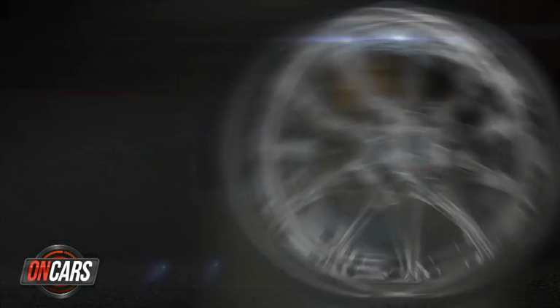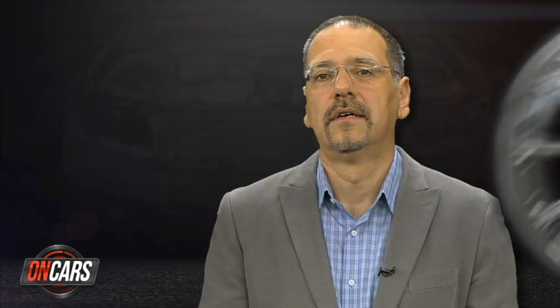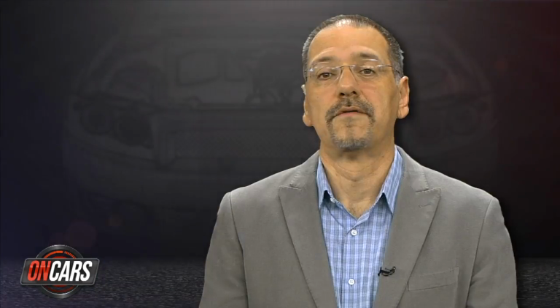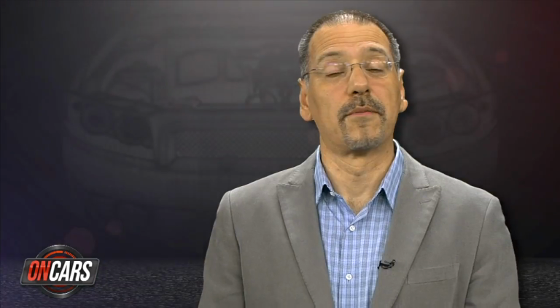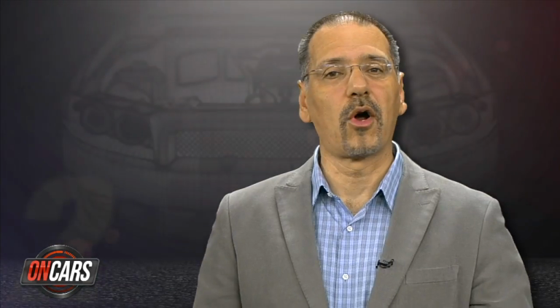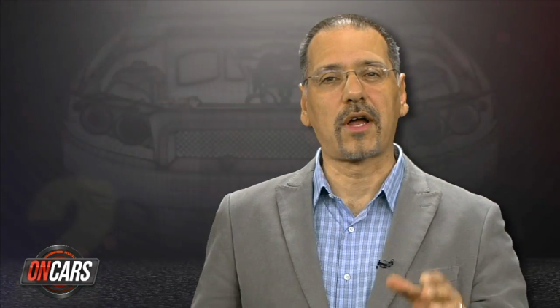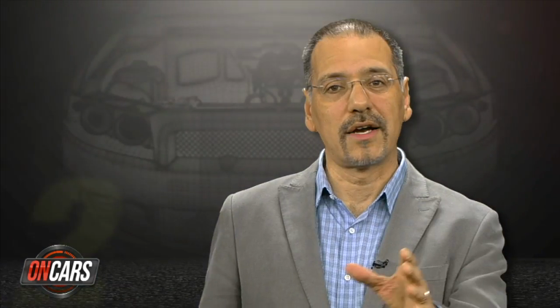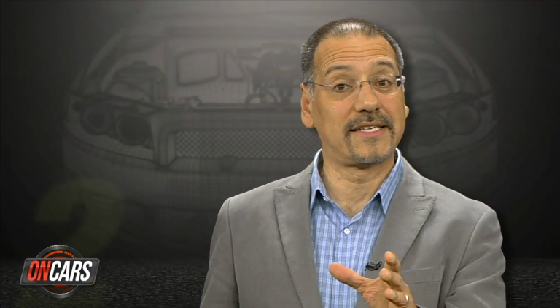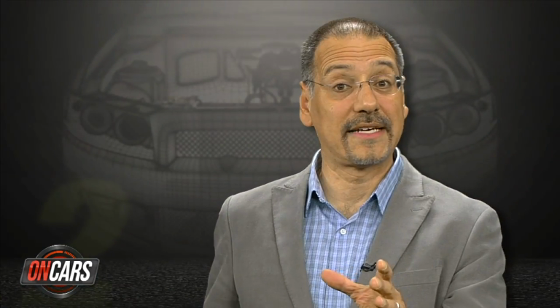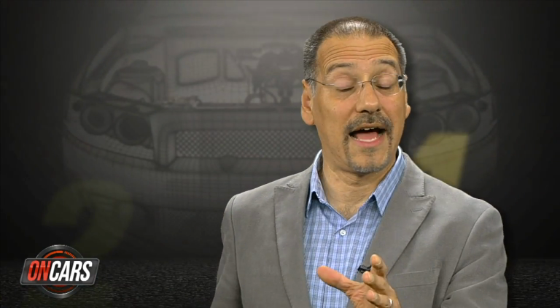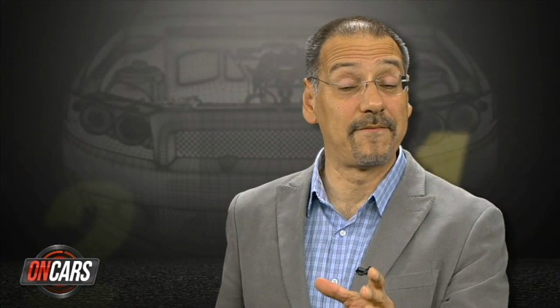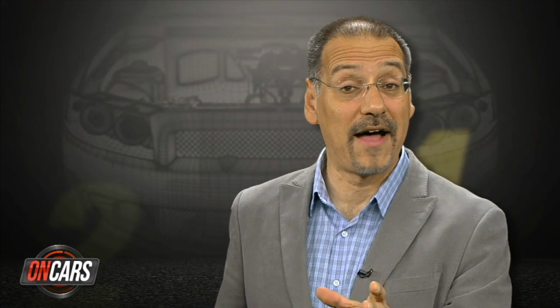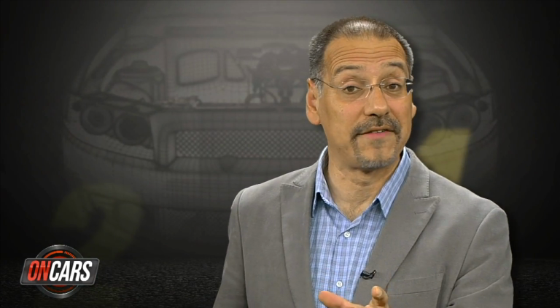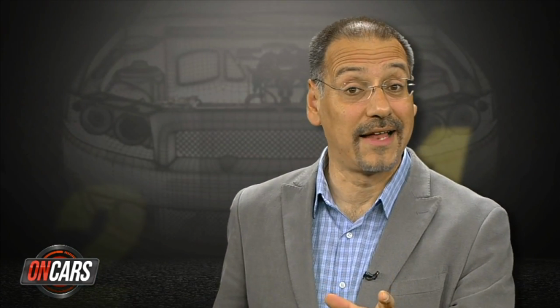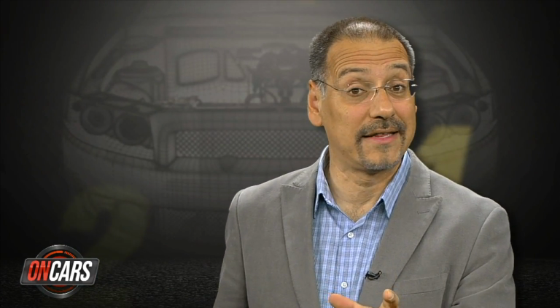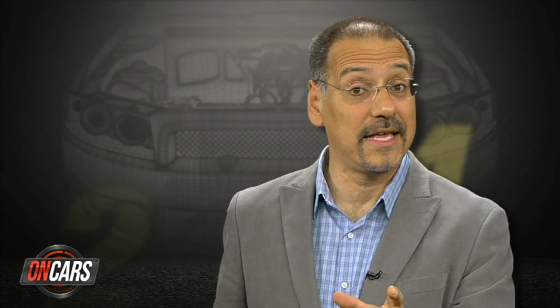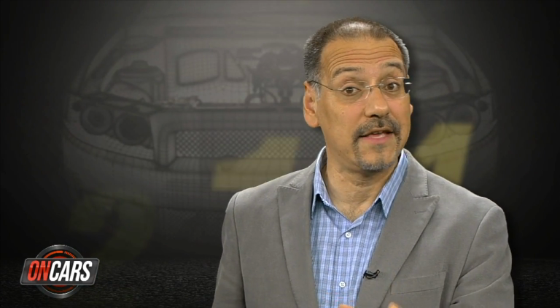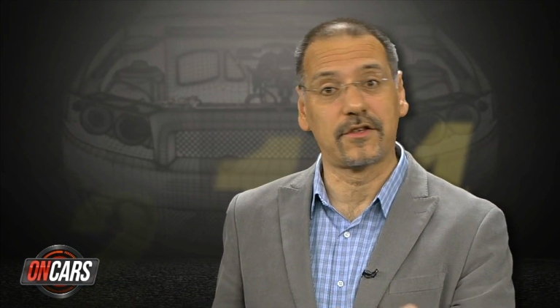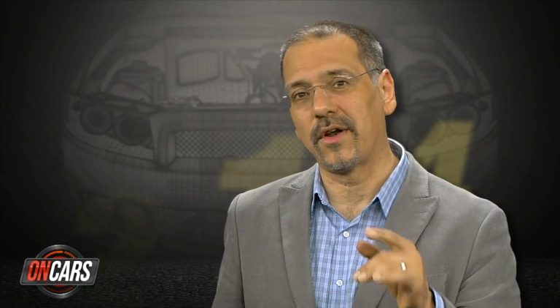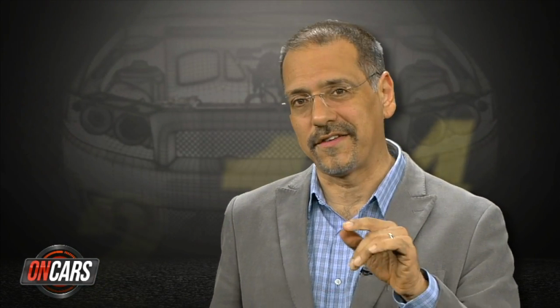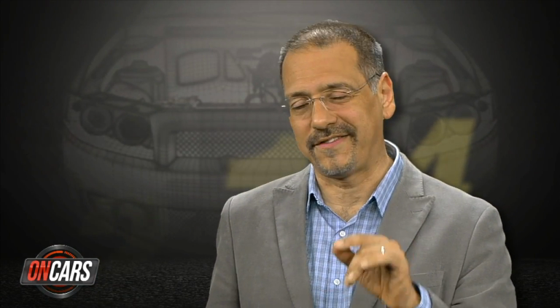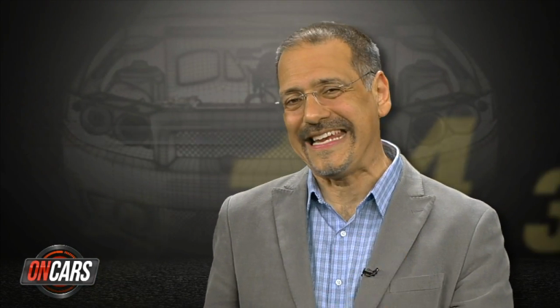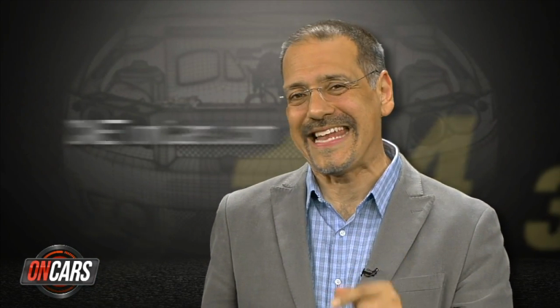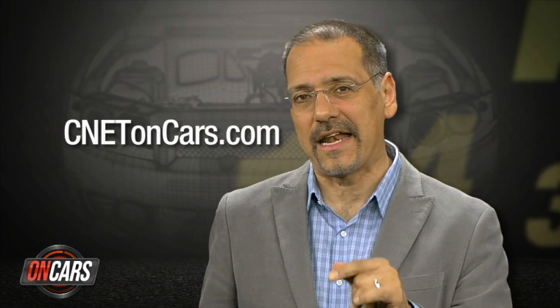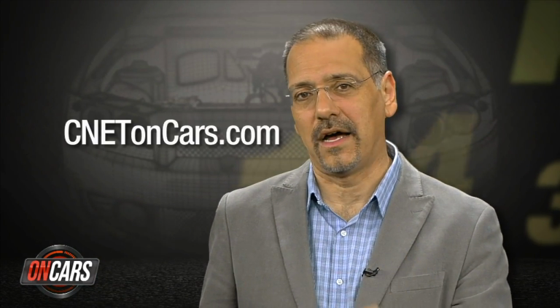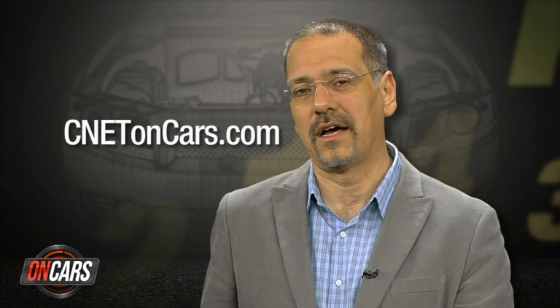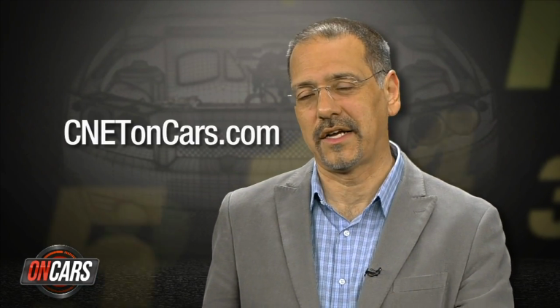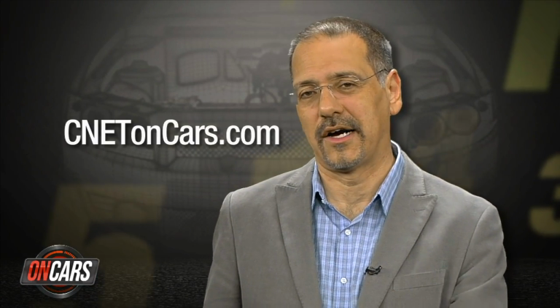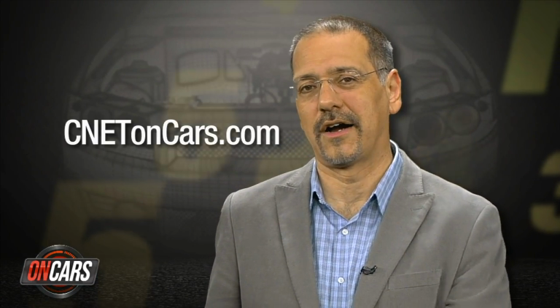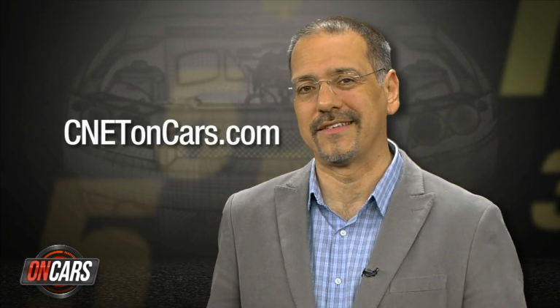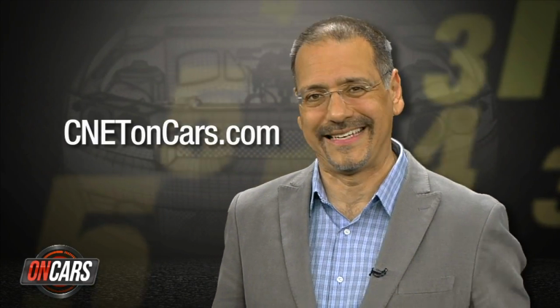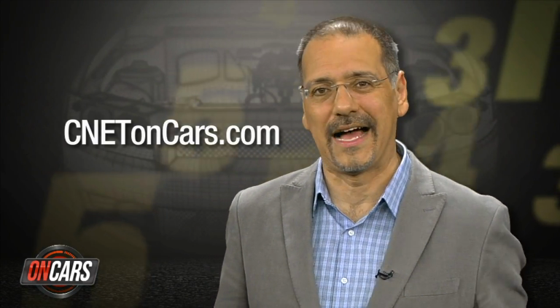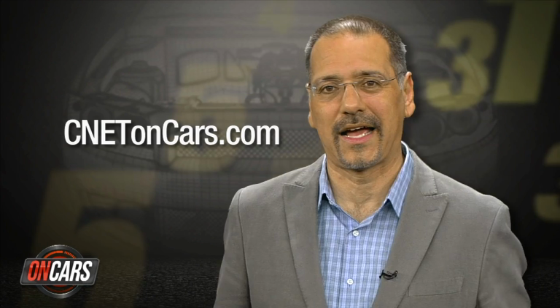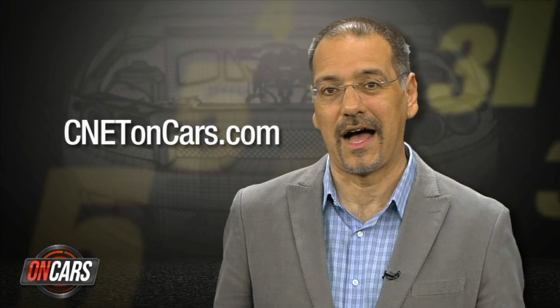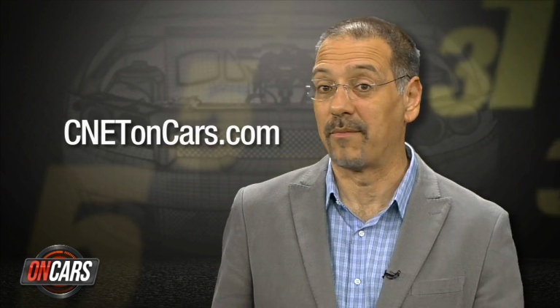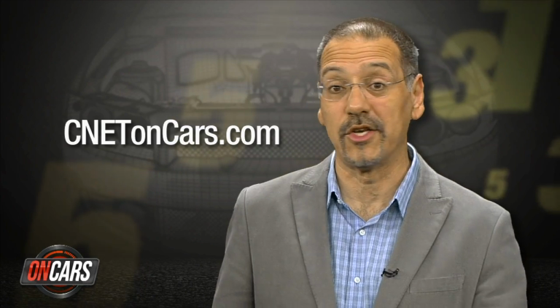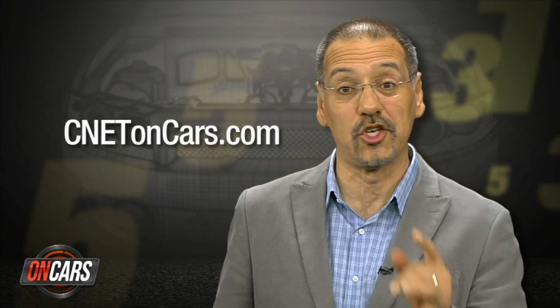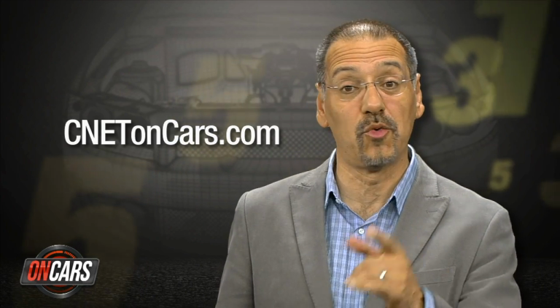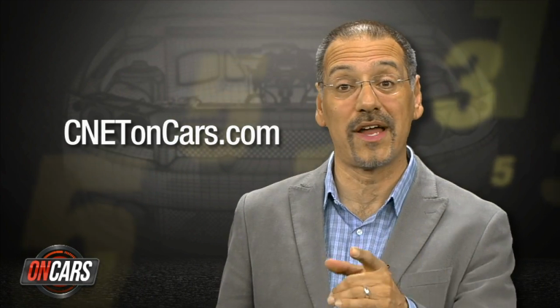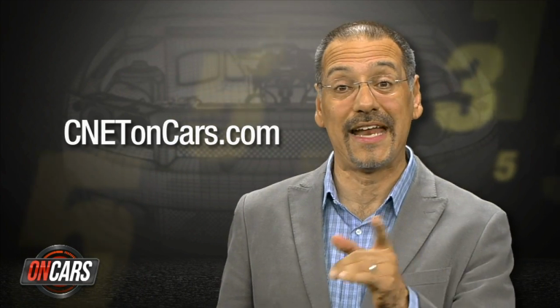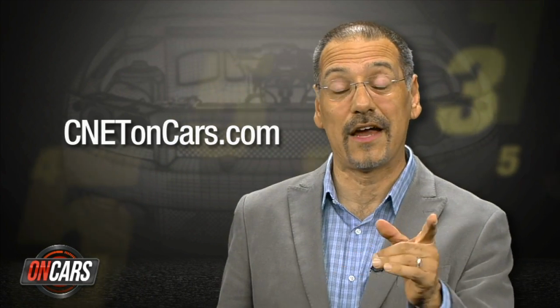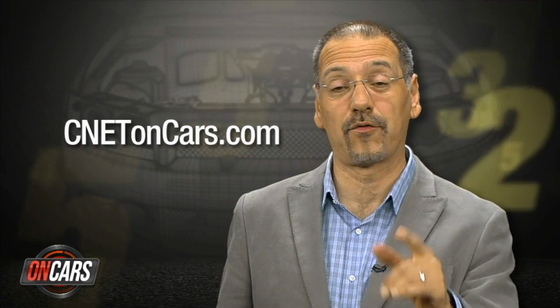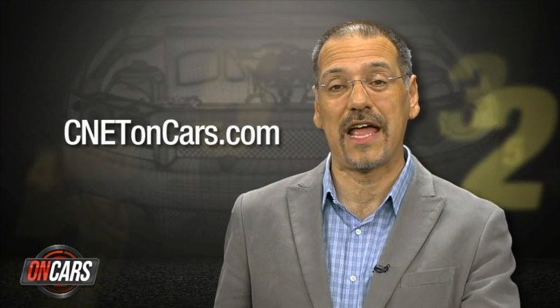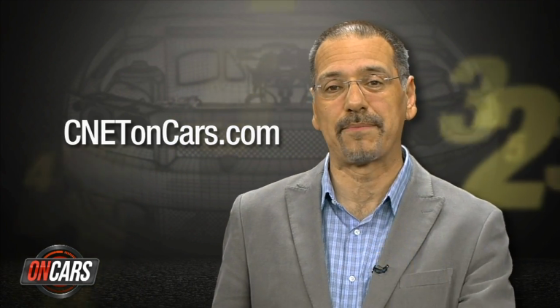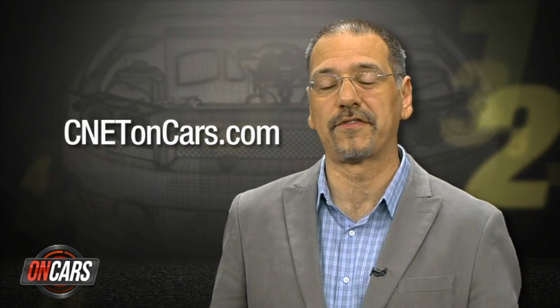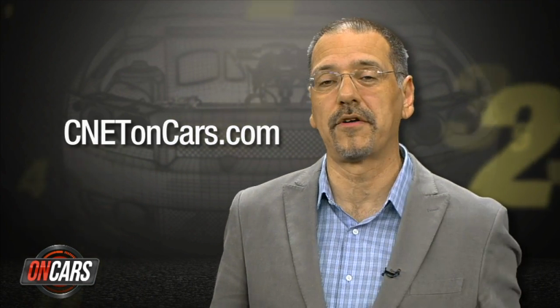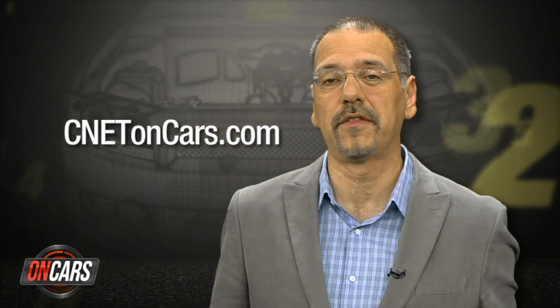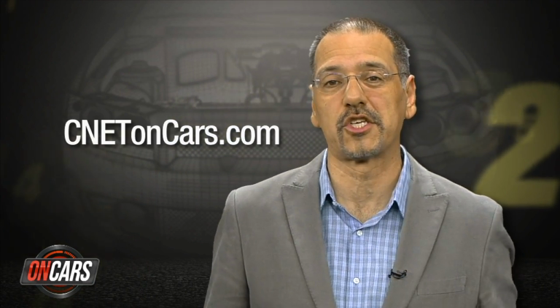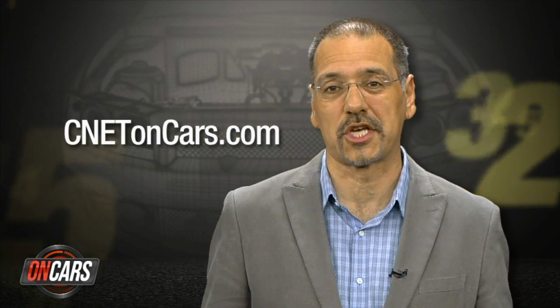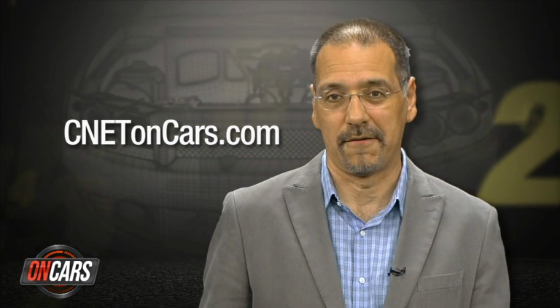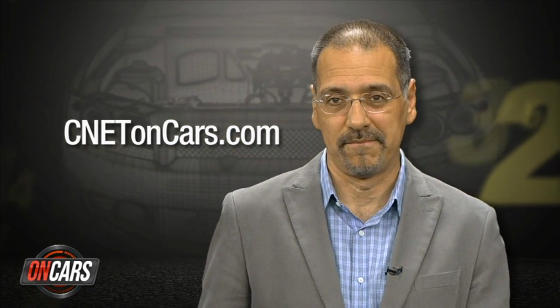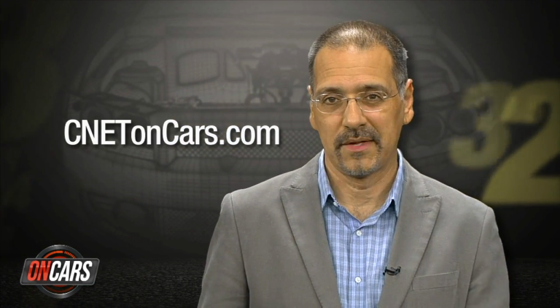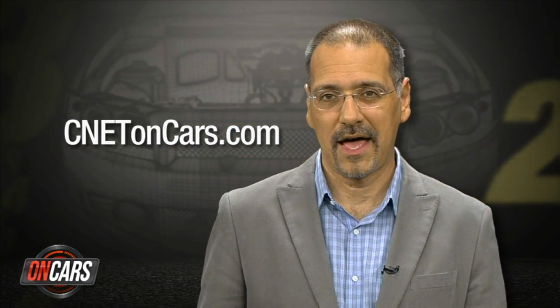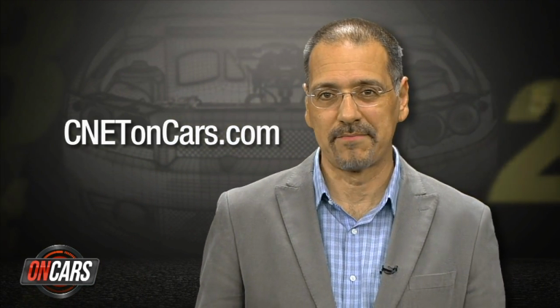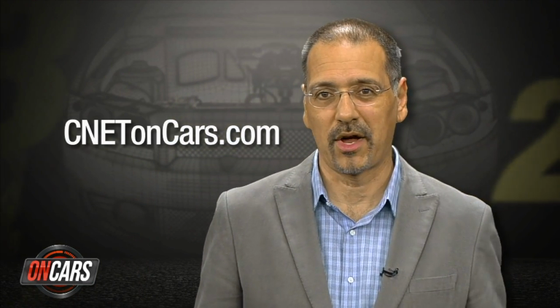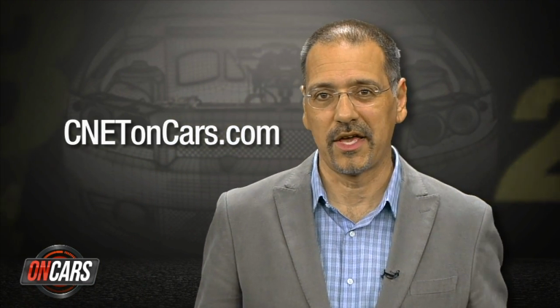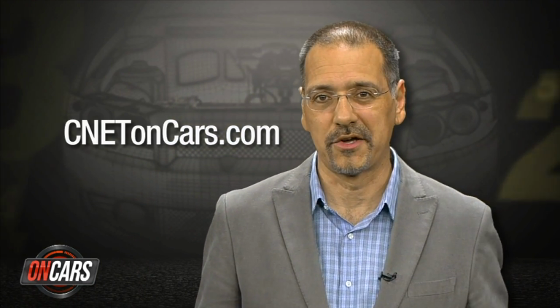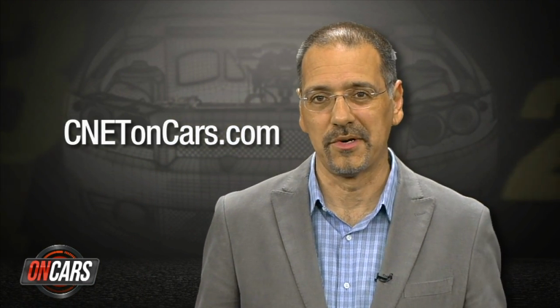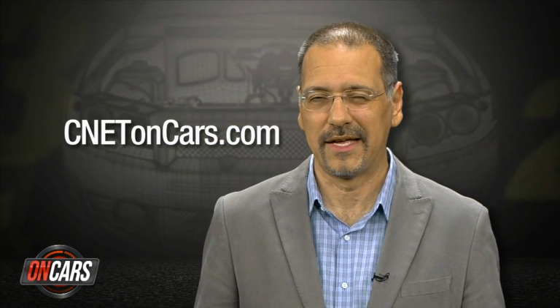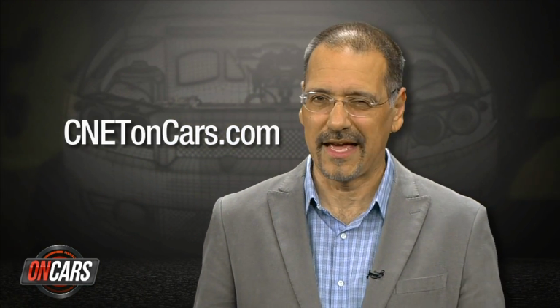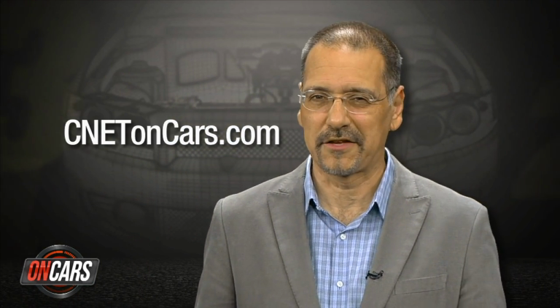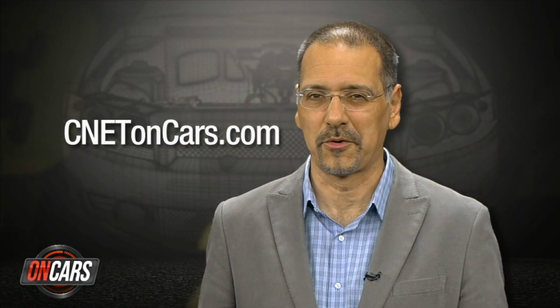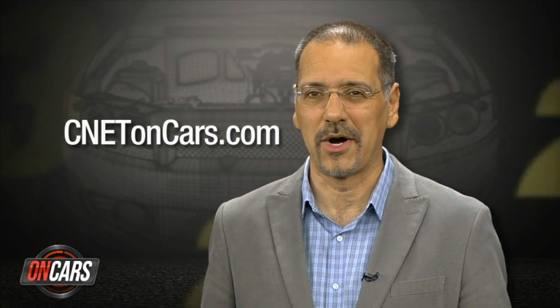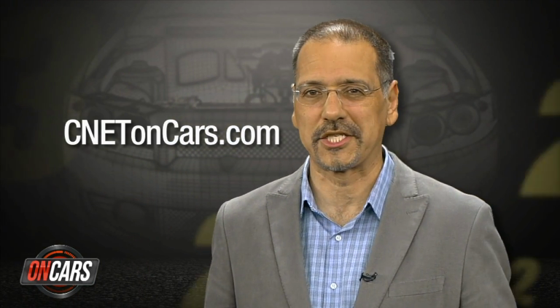For more car tech top fives like these, go to cnetoncars.com — we do one in every episode of the show. I'm Brian Cooley, thanks for watching.